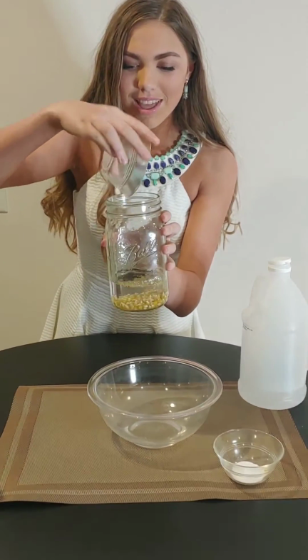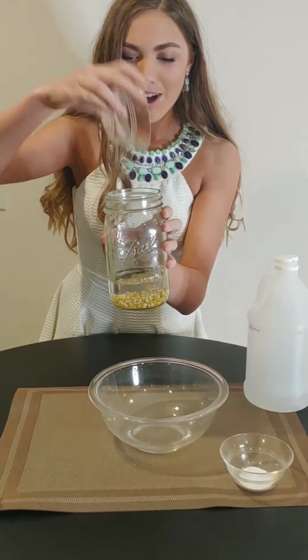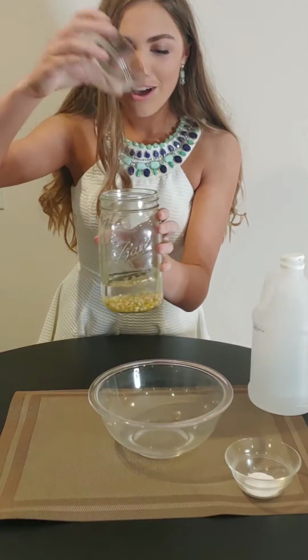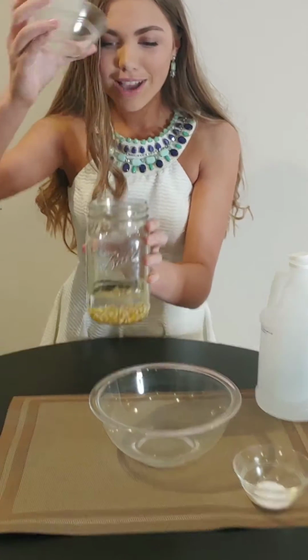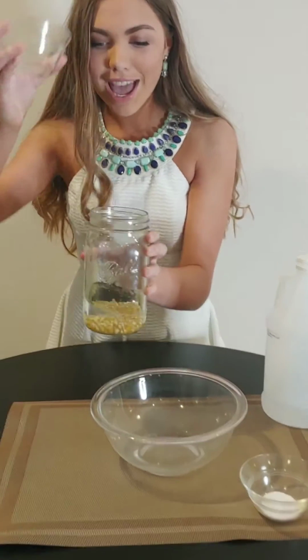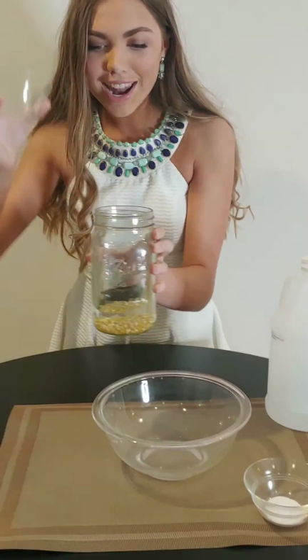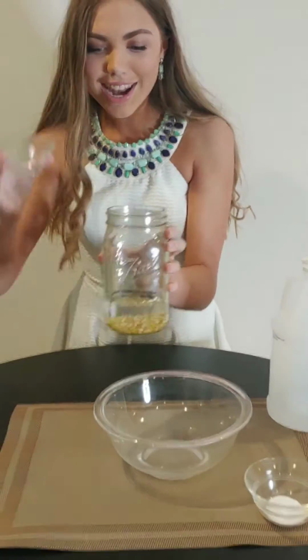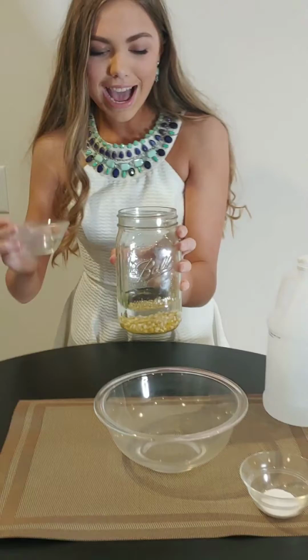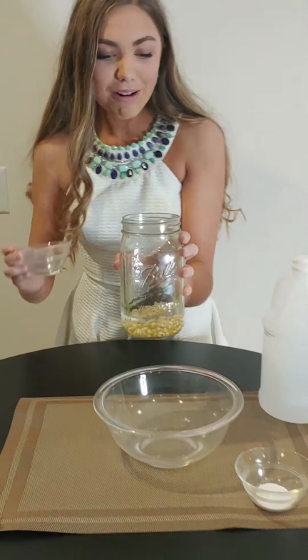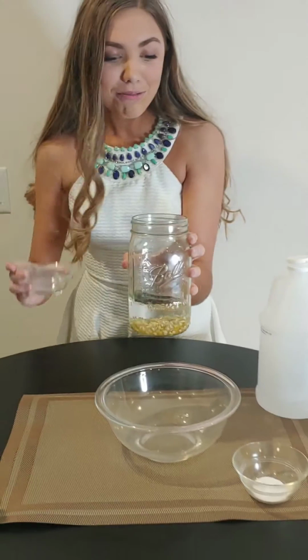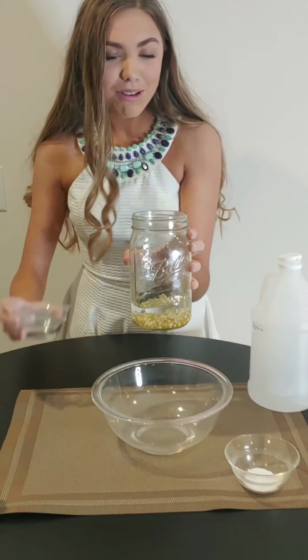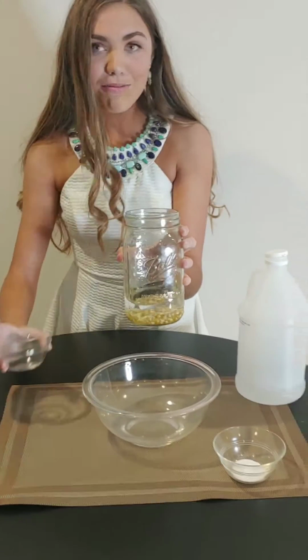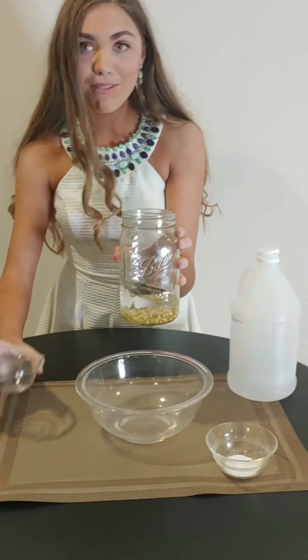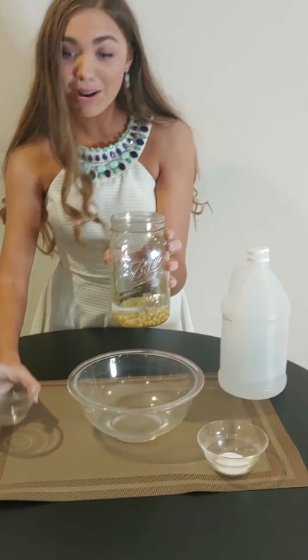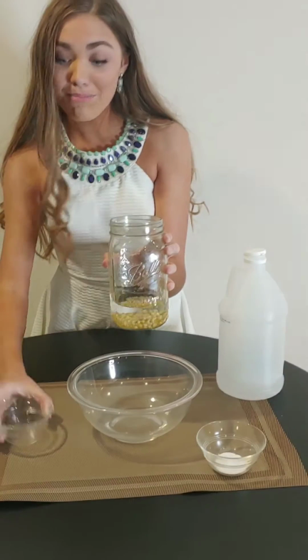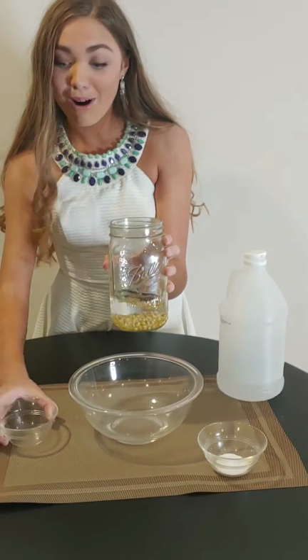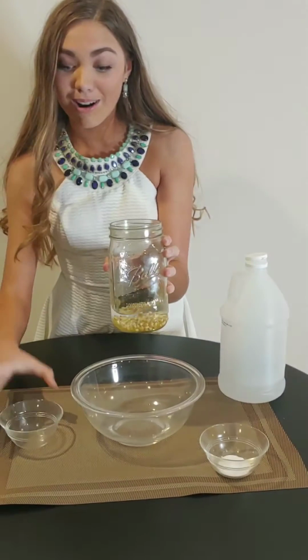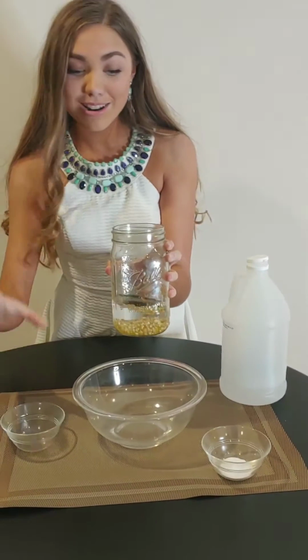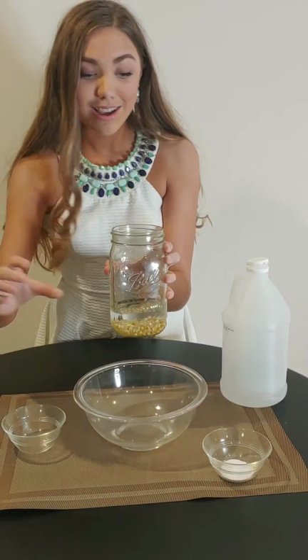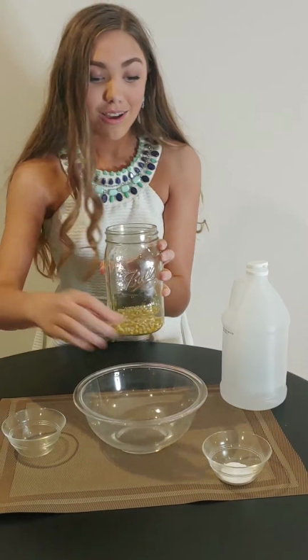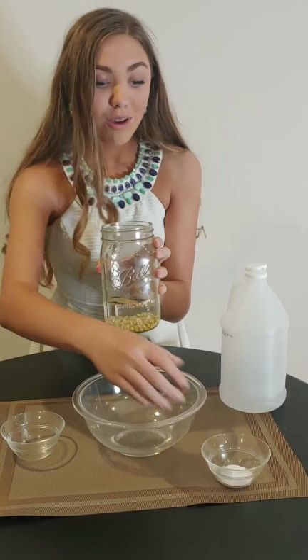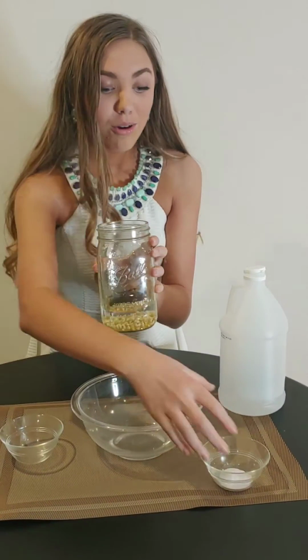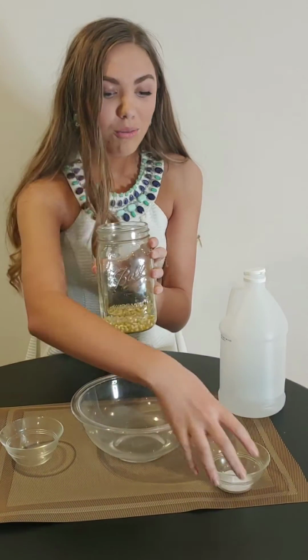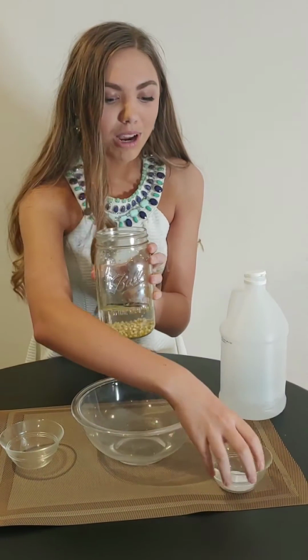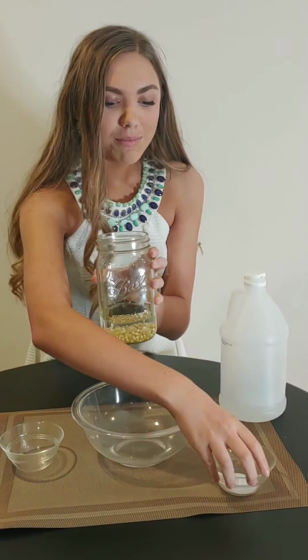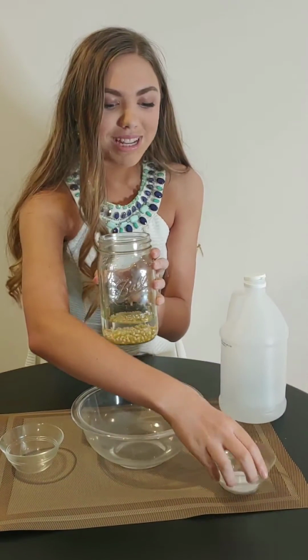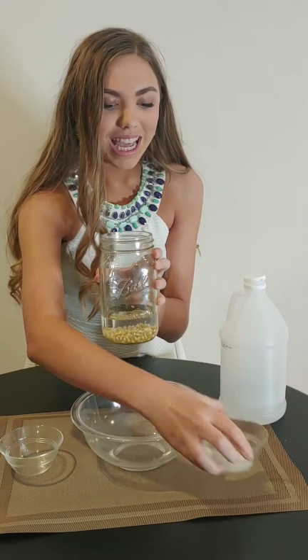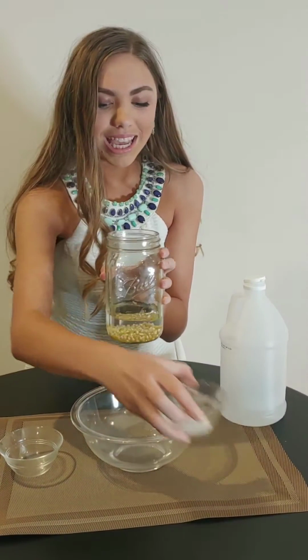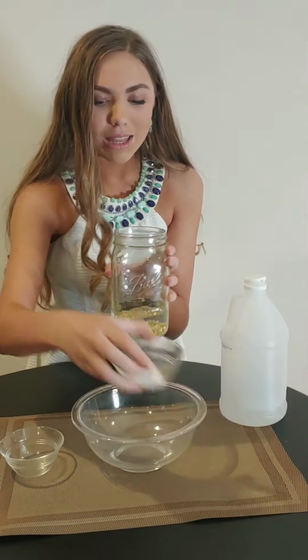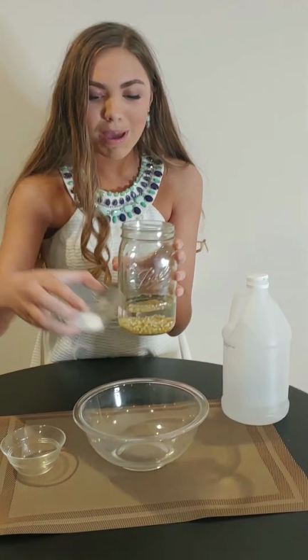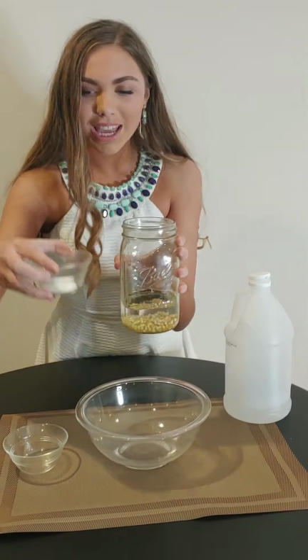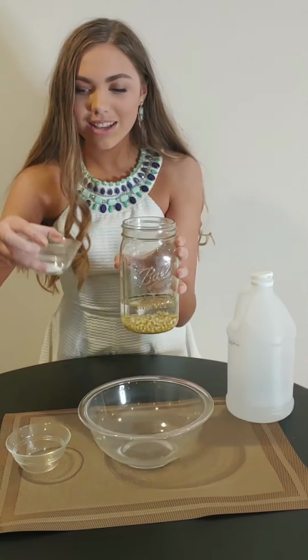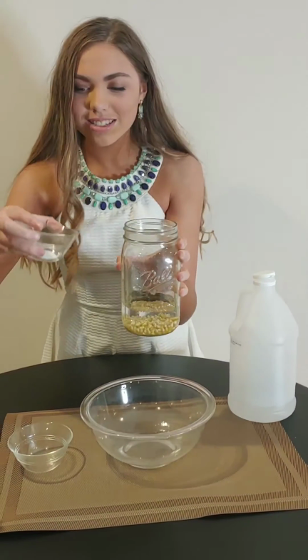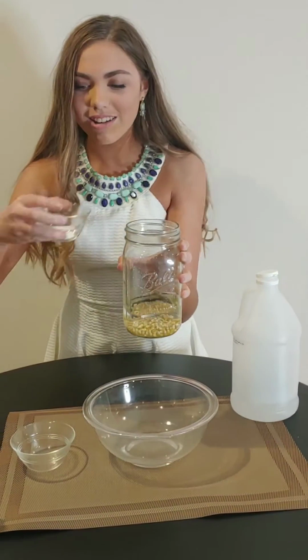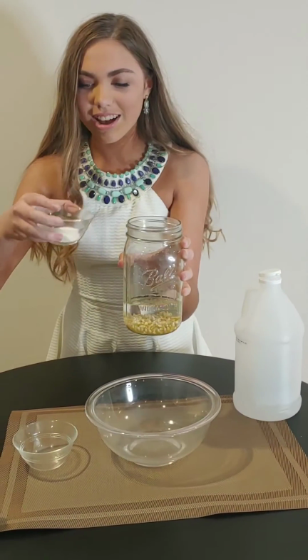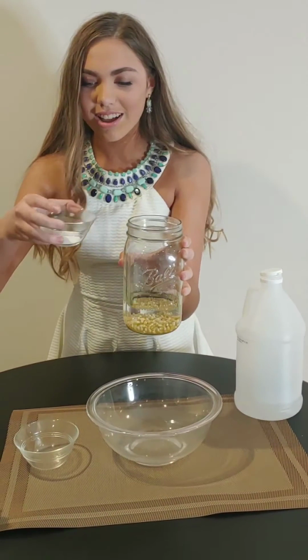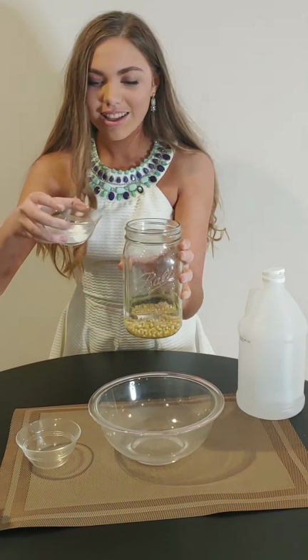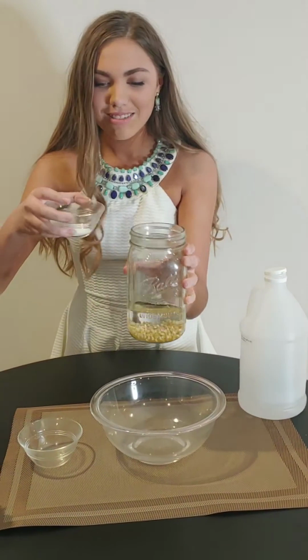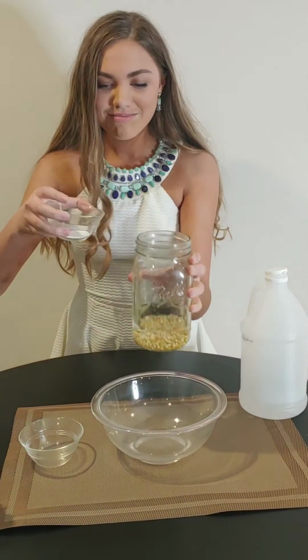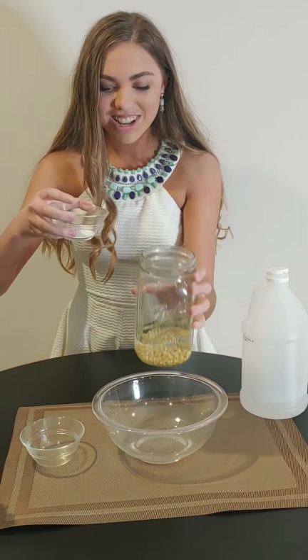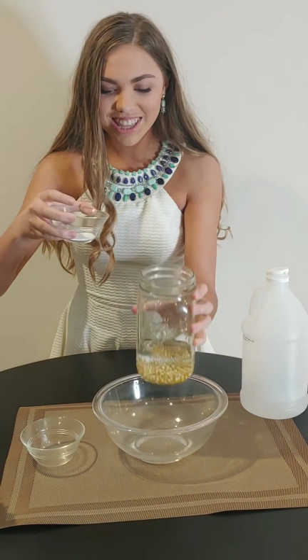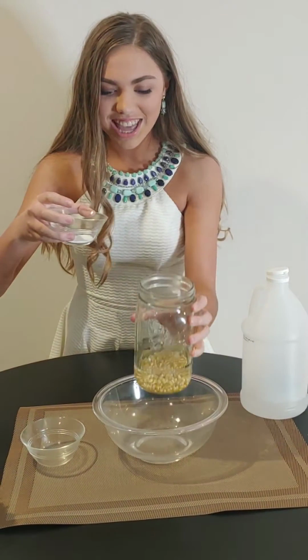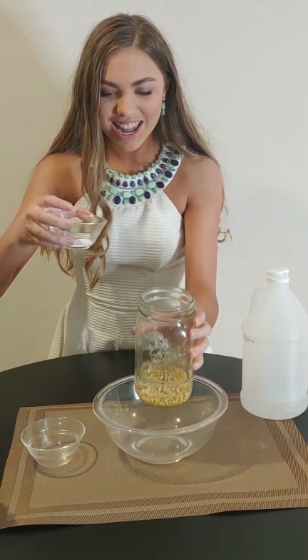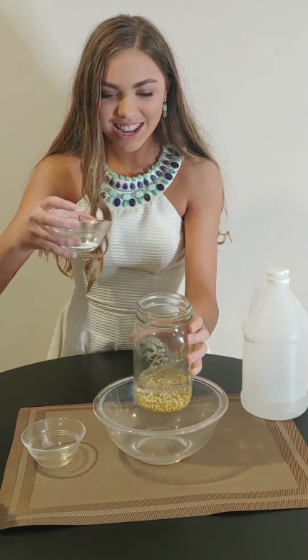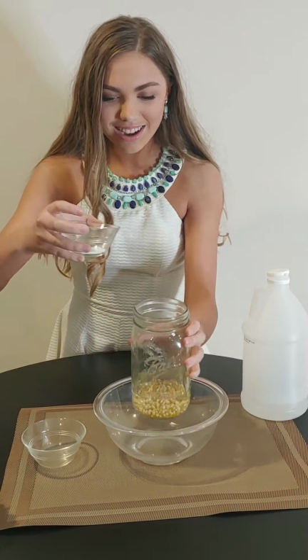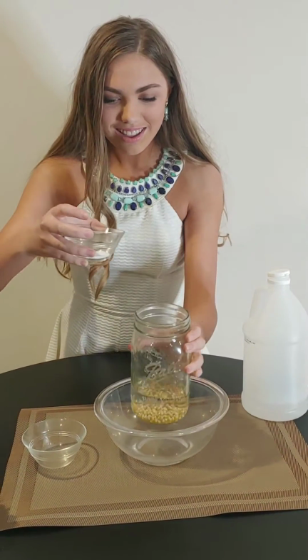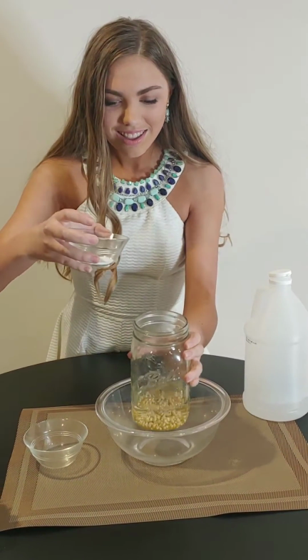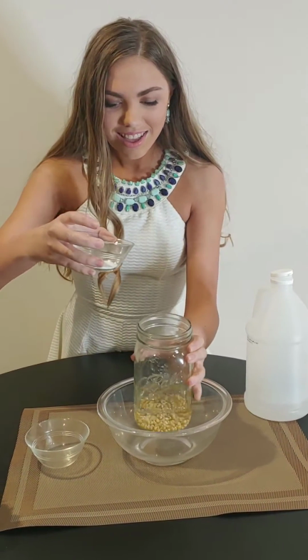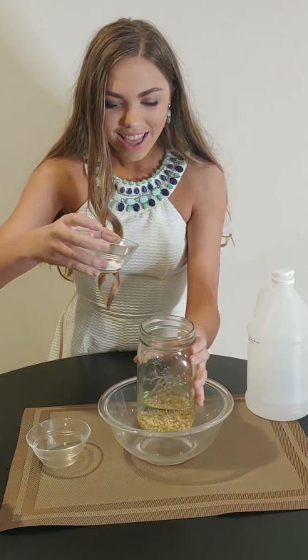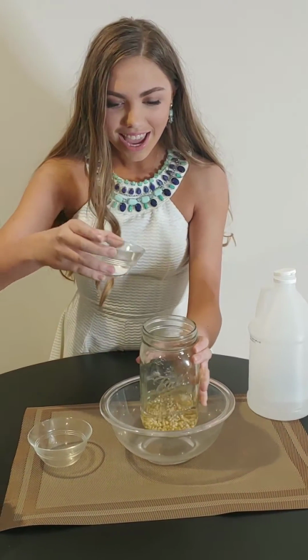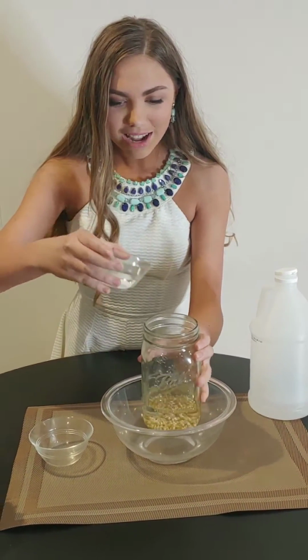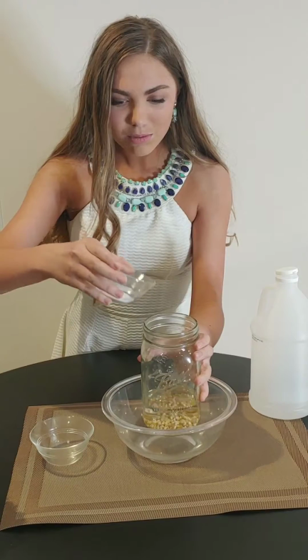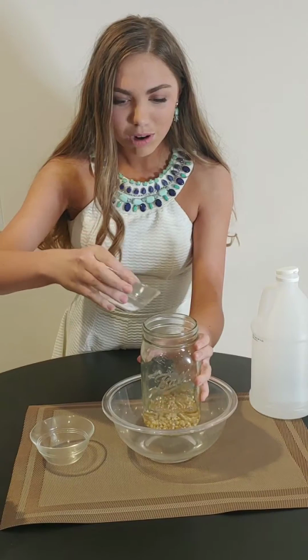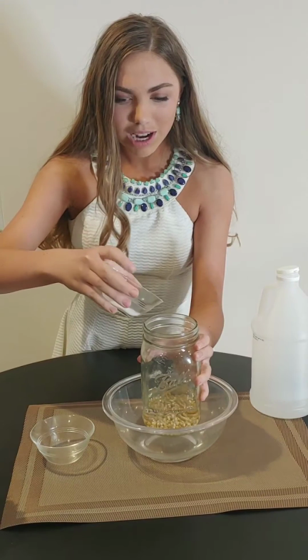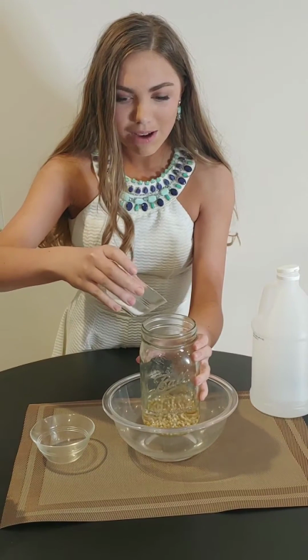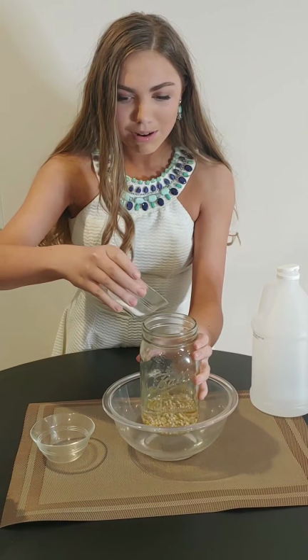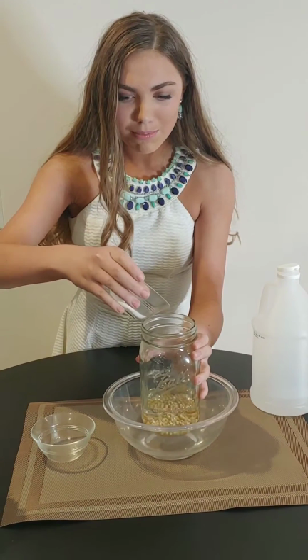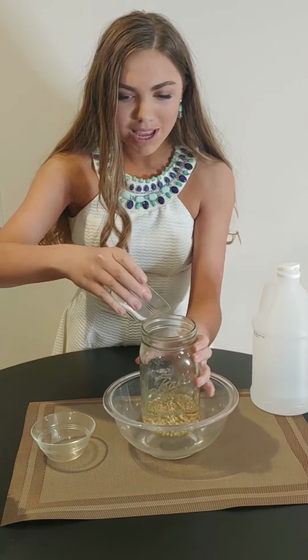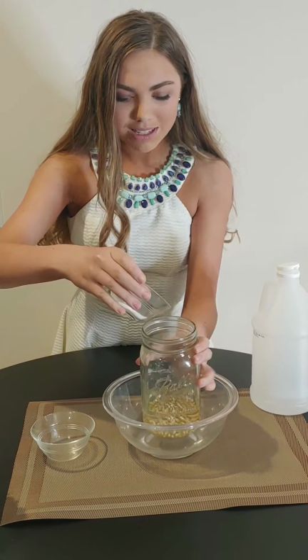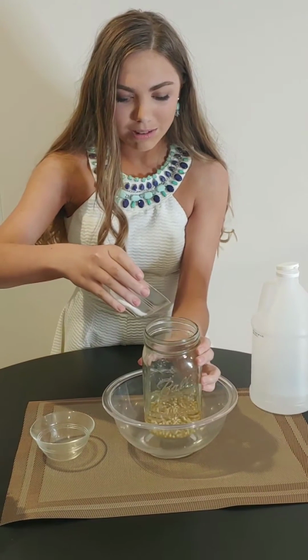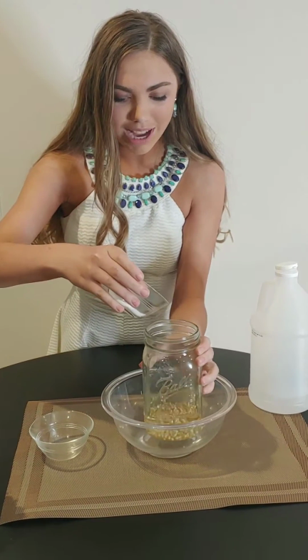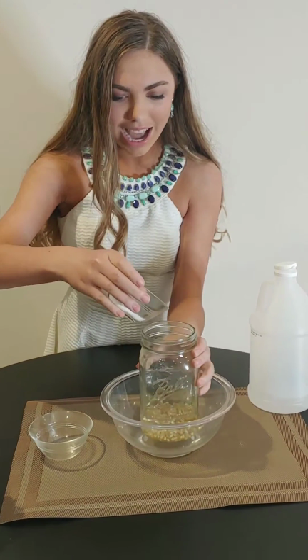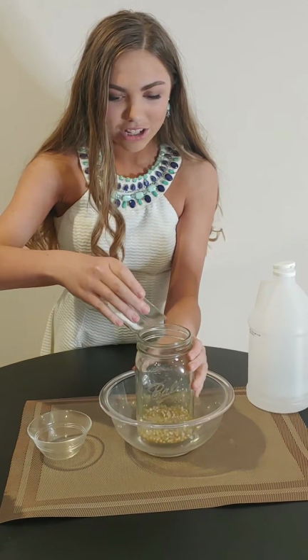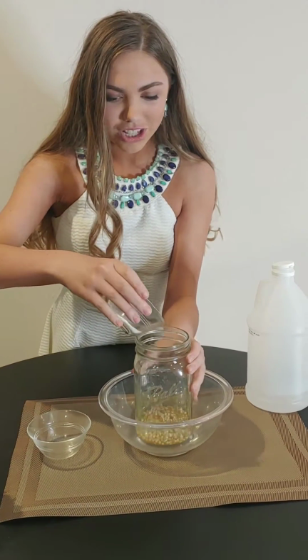Okay, now for the fun part. We're going to be taking the baking soda, putting that in, and we're going to have an amazing reaction.